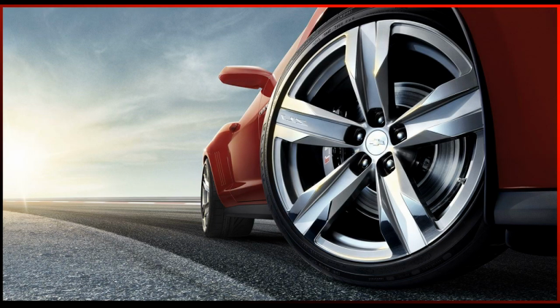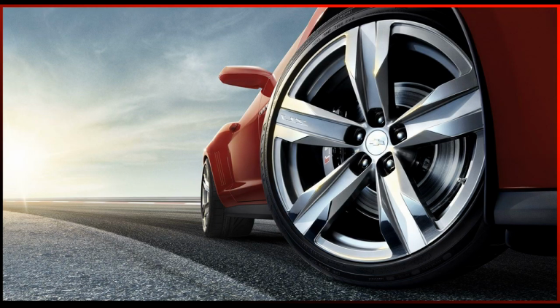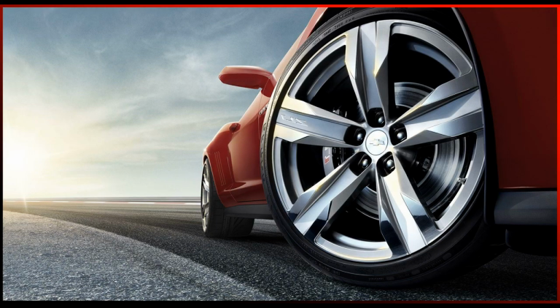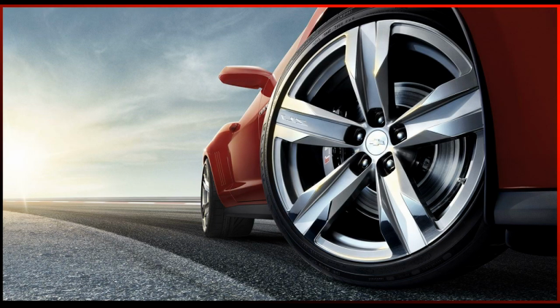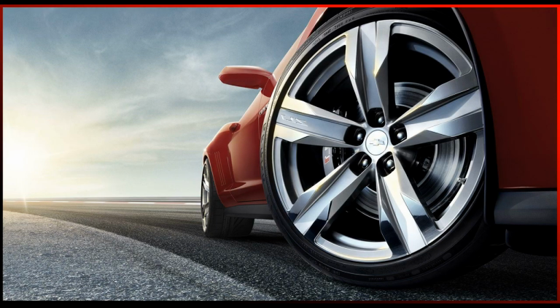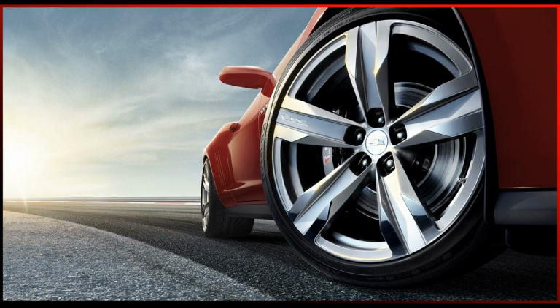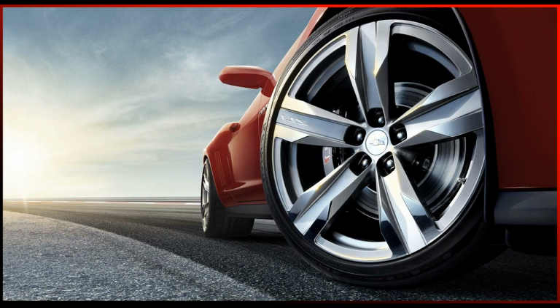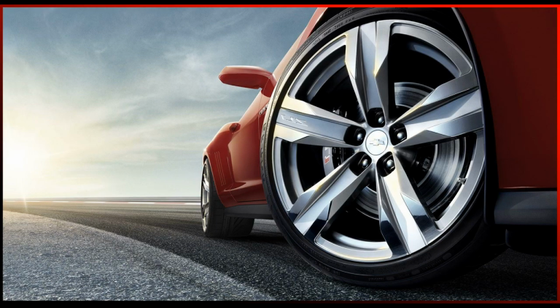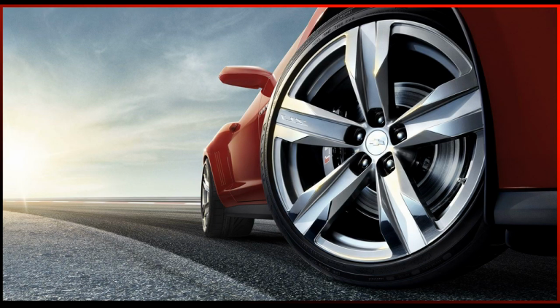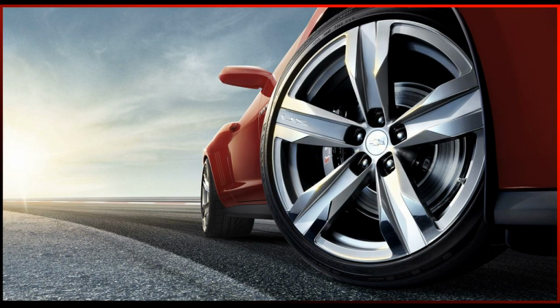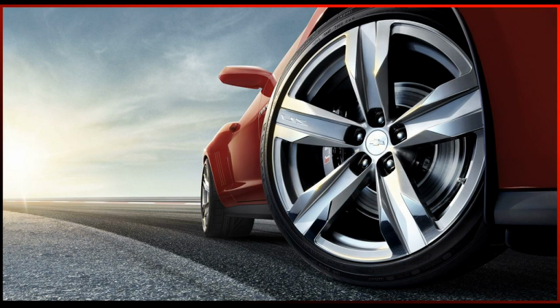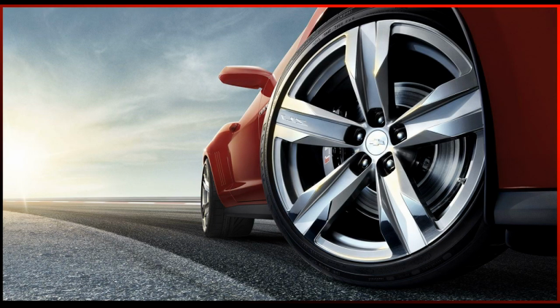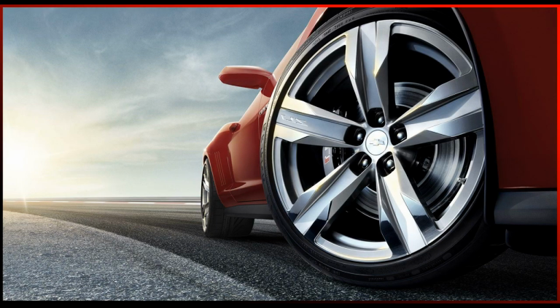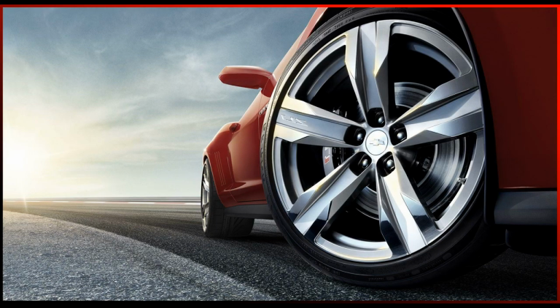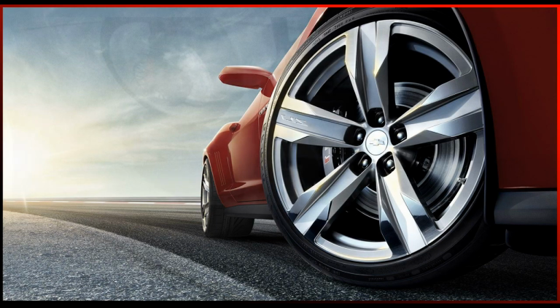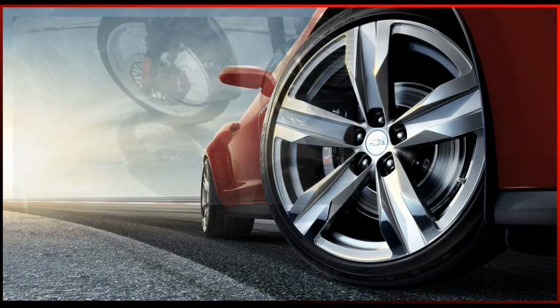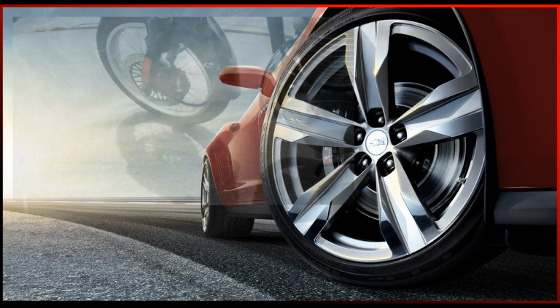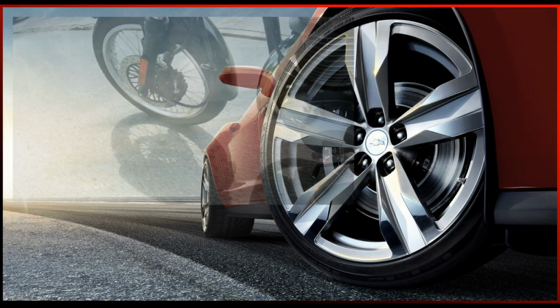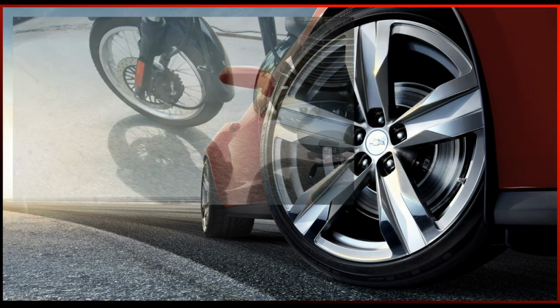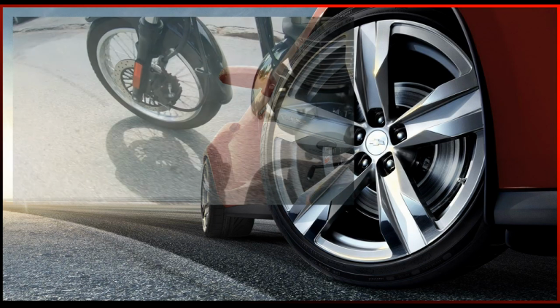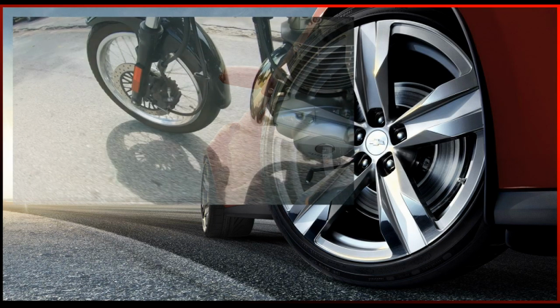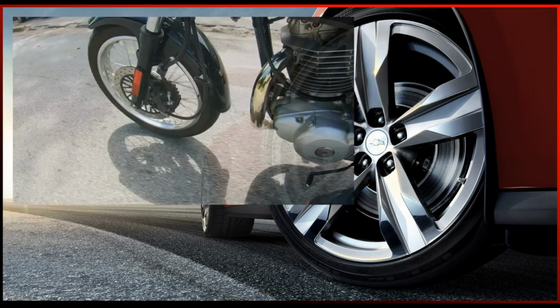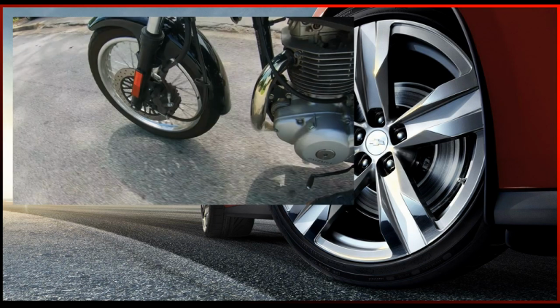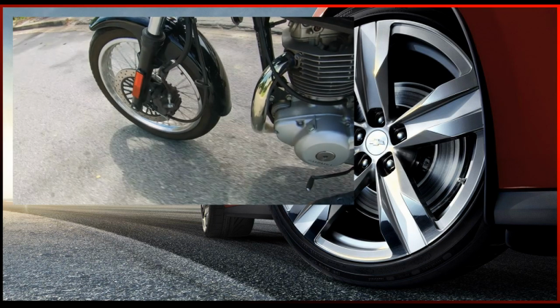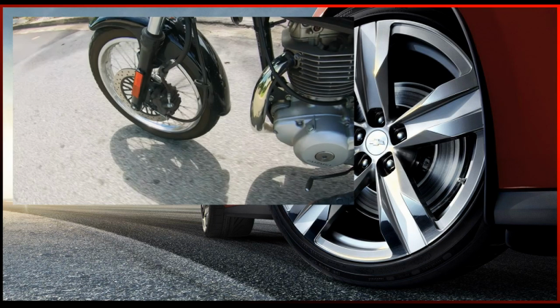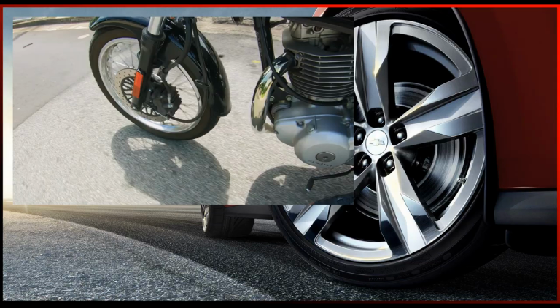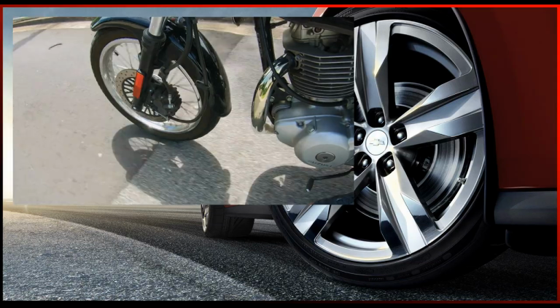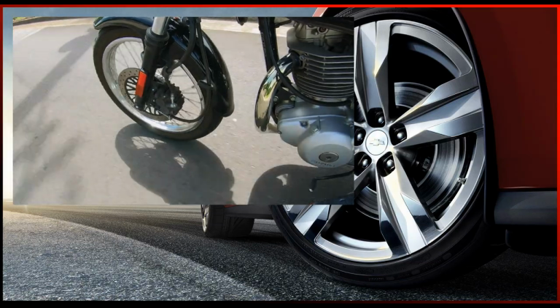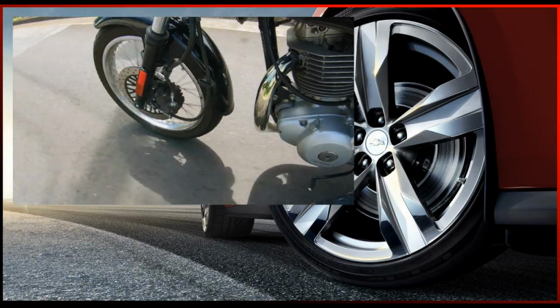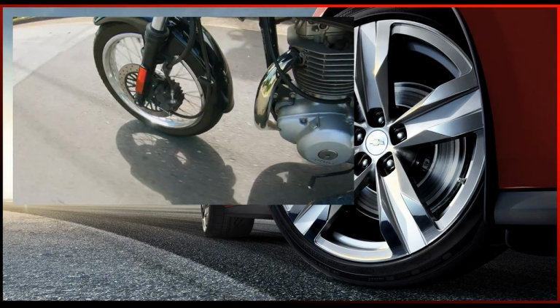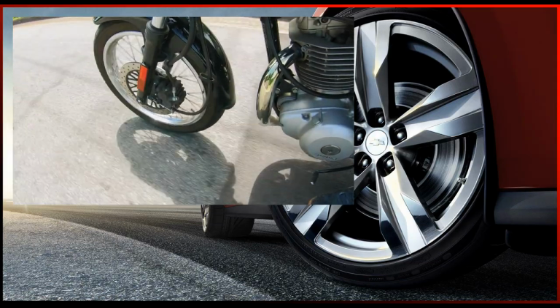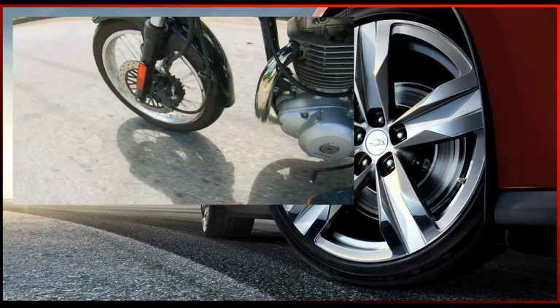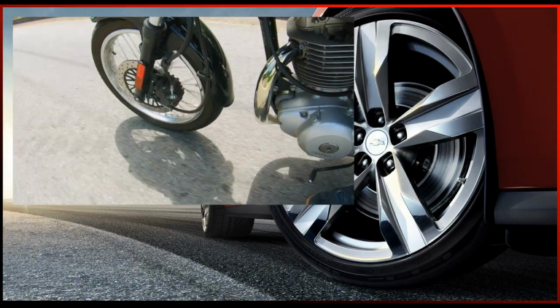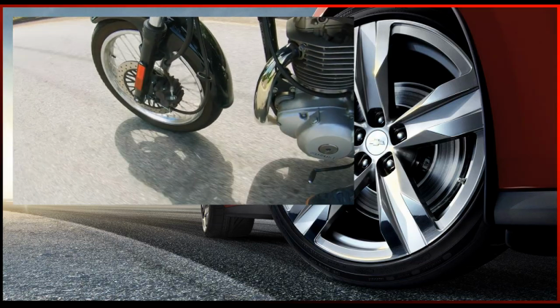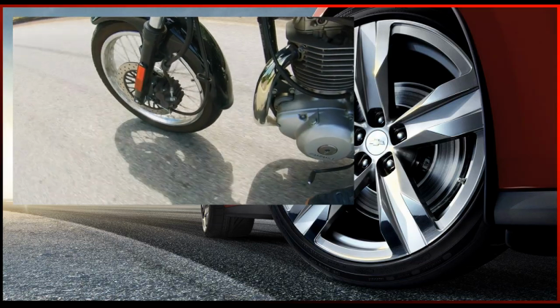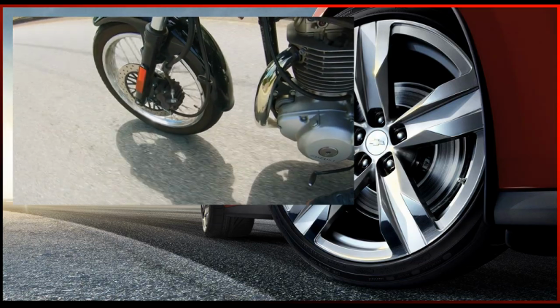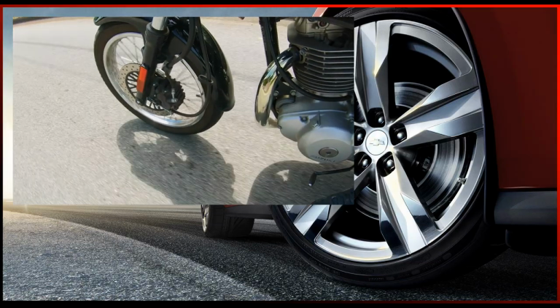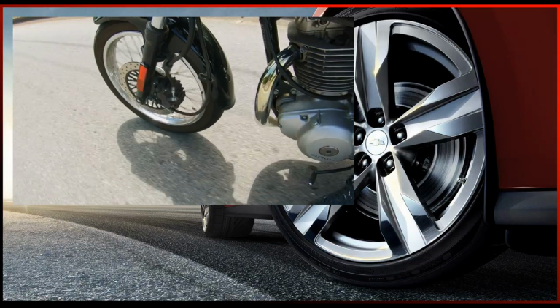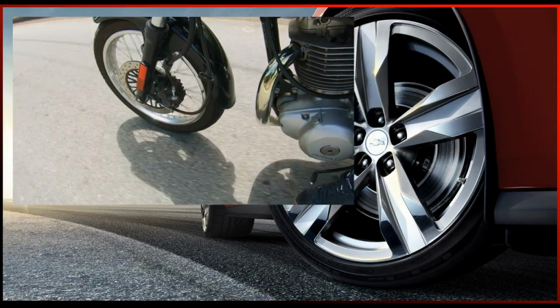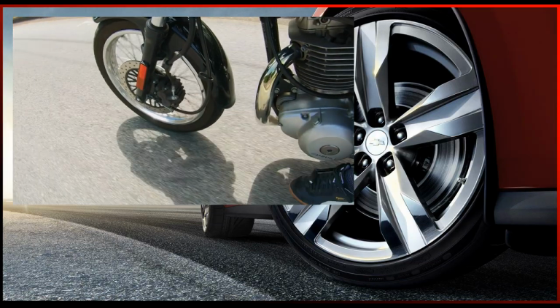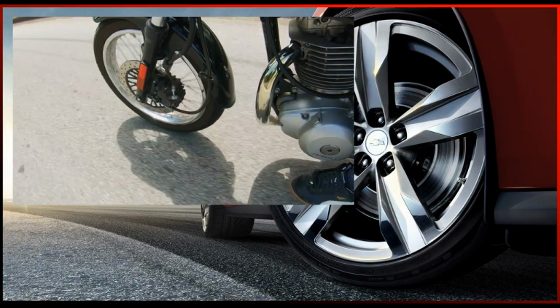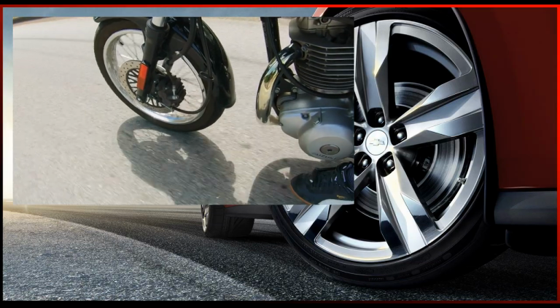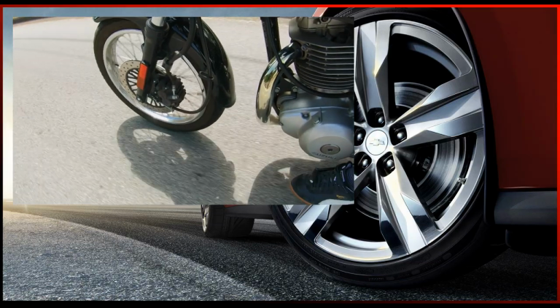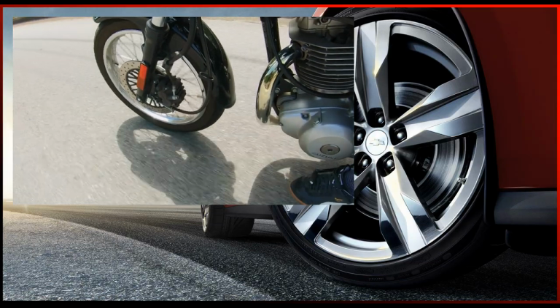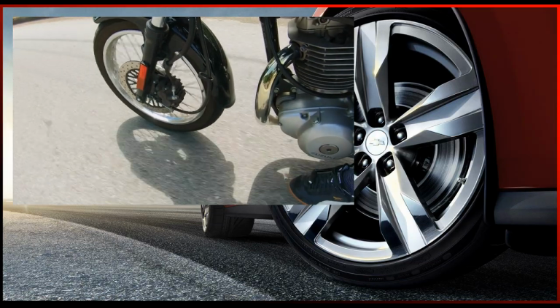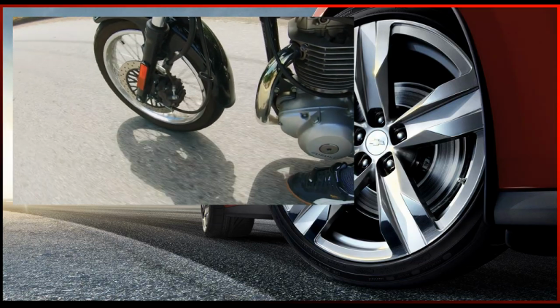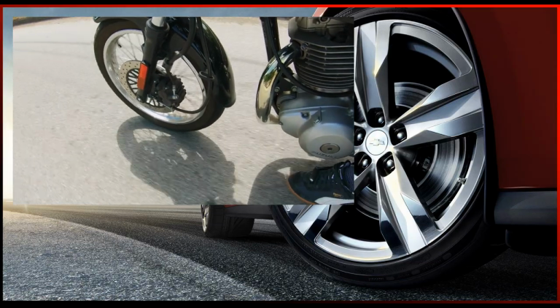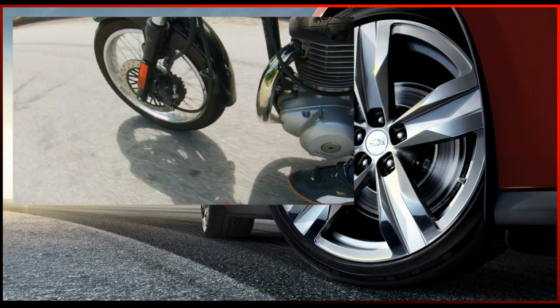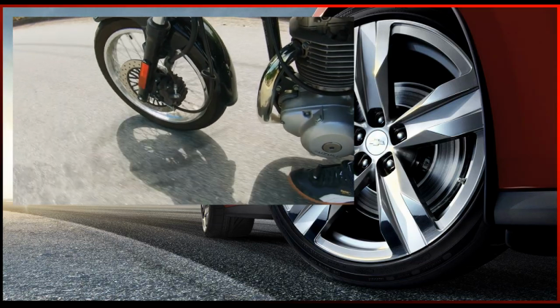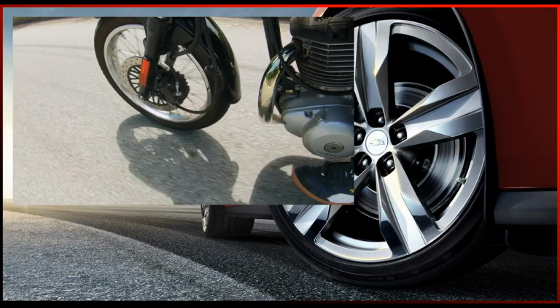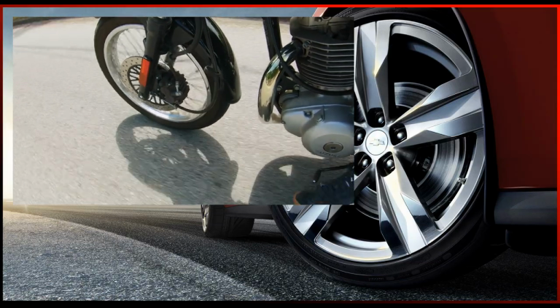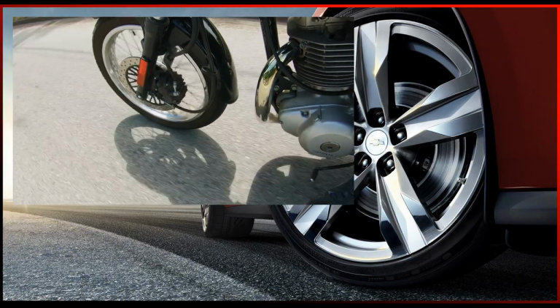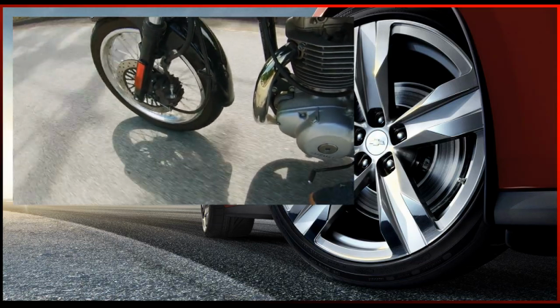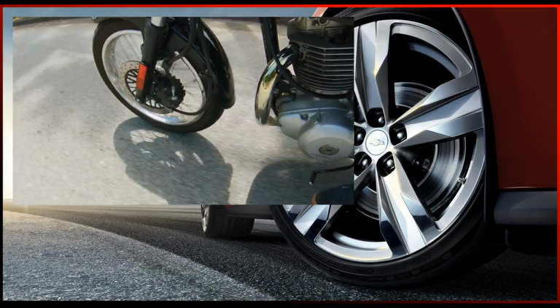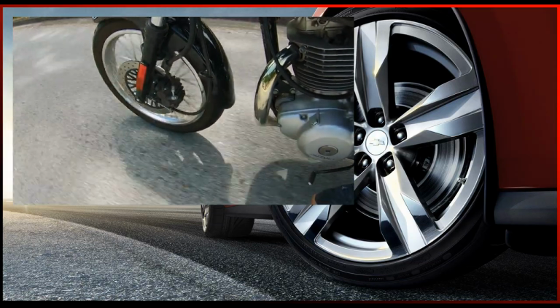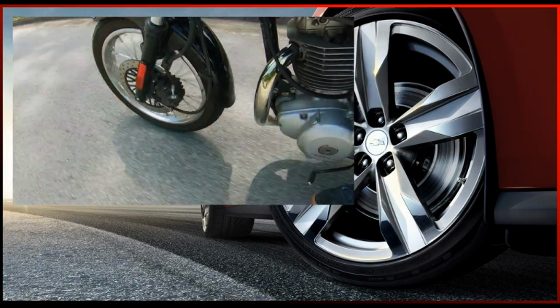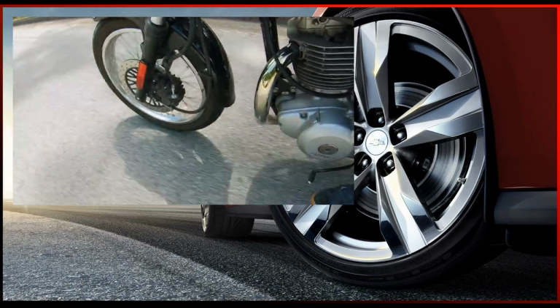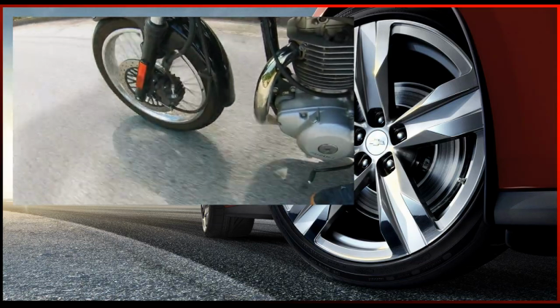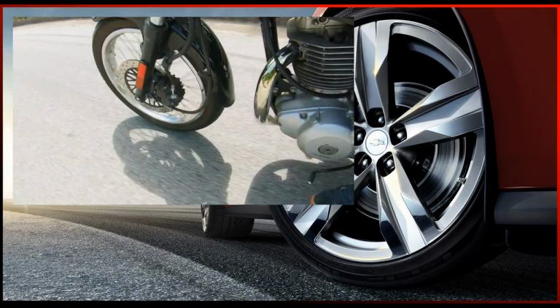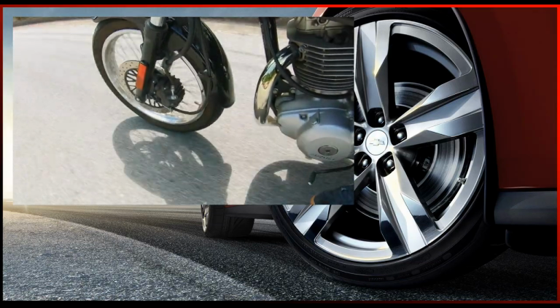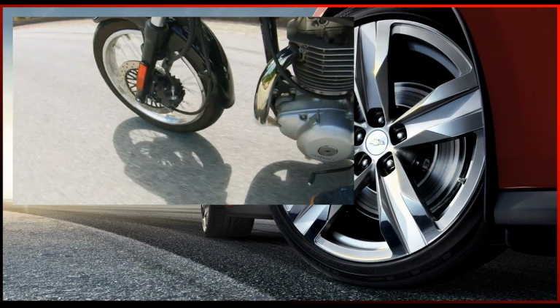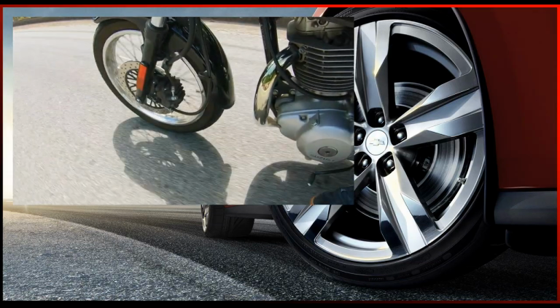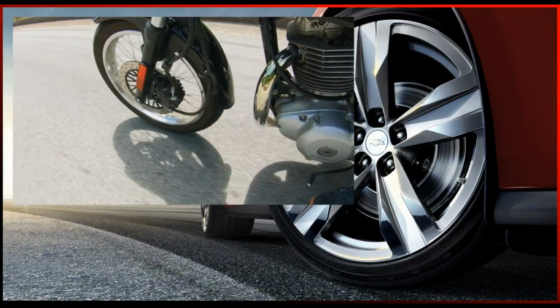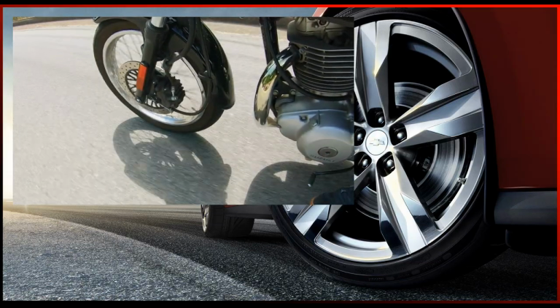These were some of the factors which are dependent on tires. Hope this video was informative and beneficial.